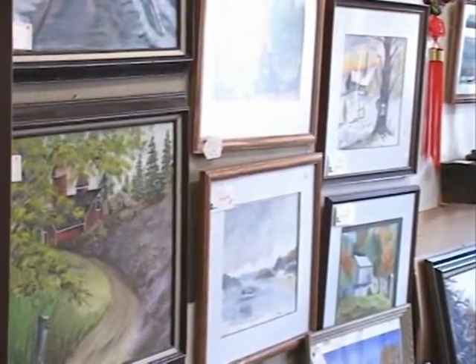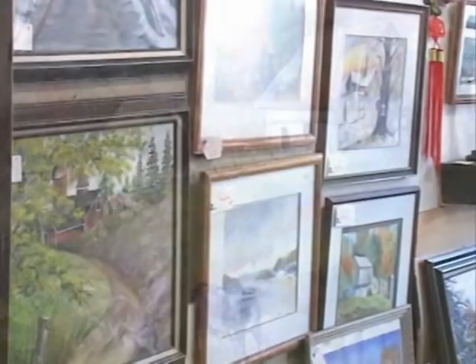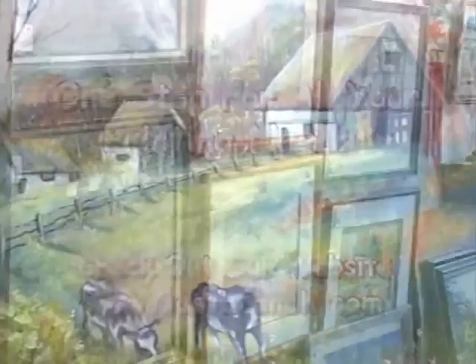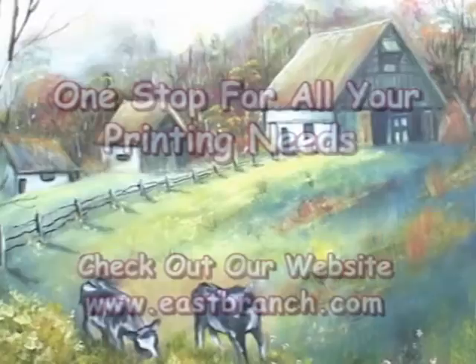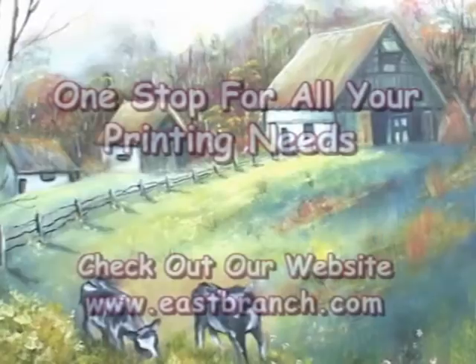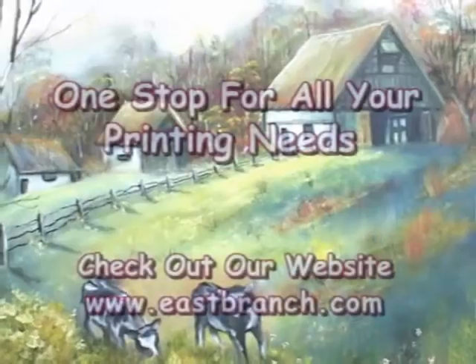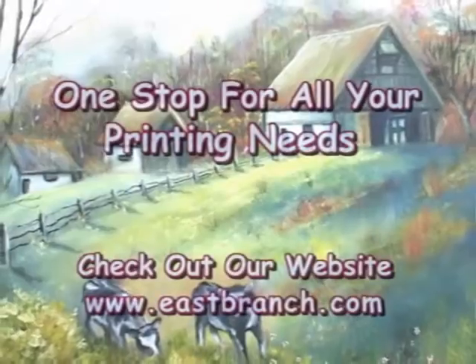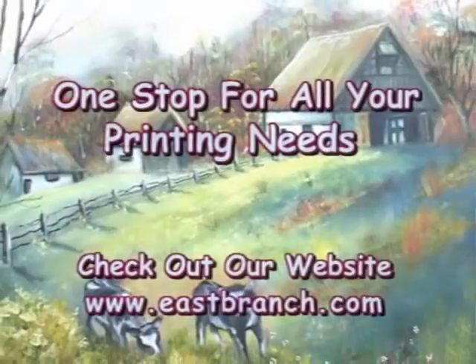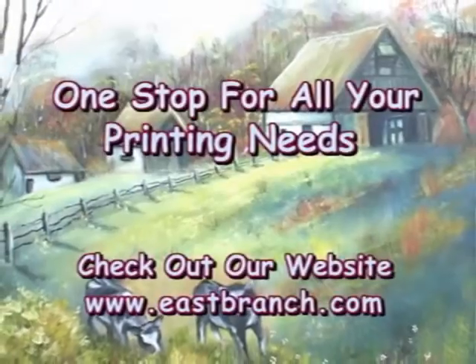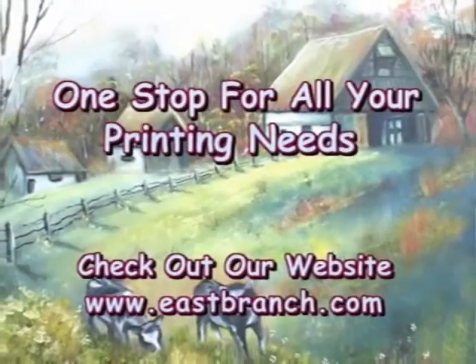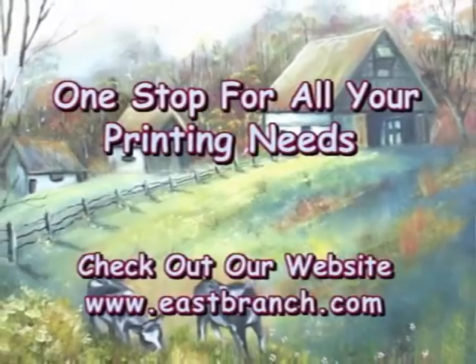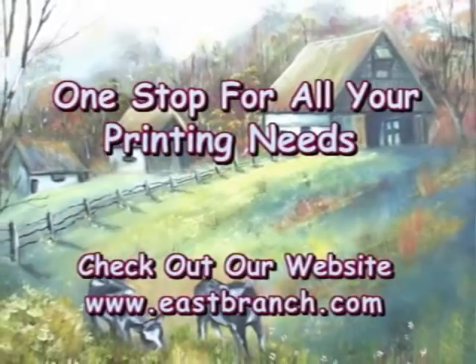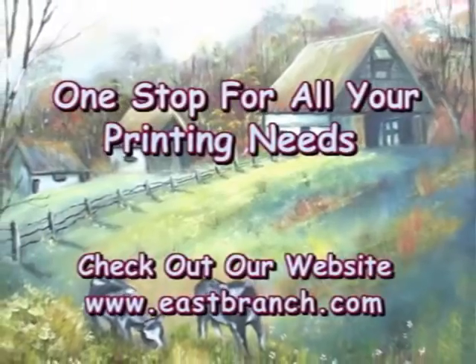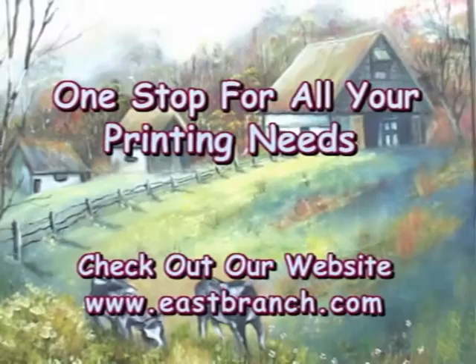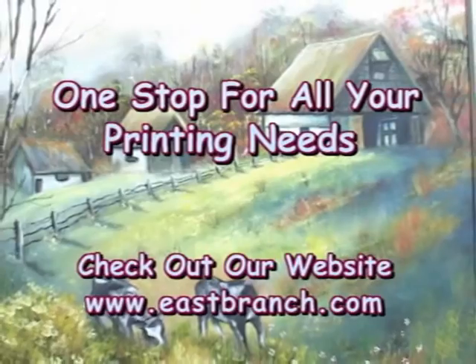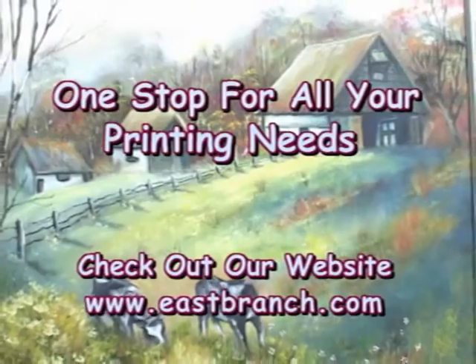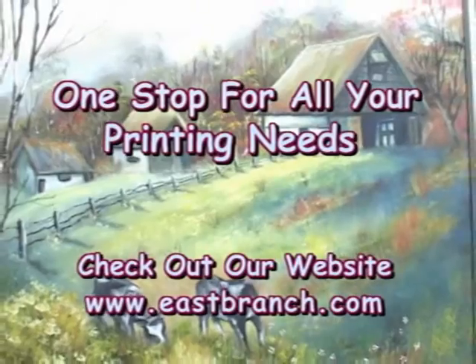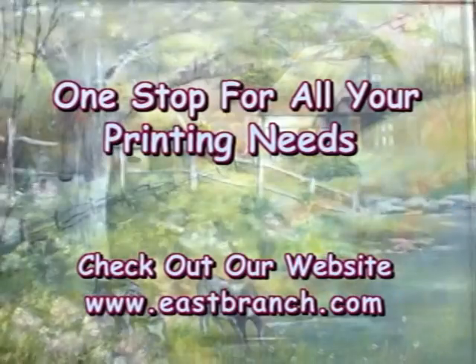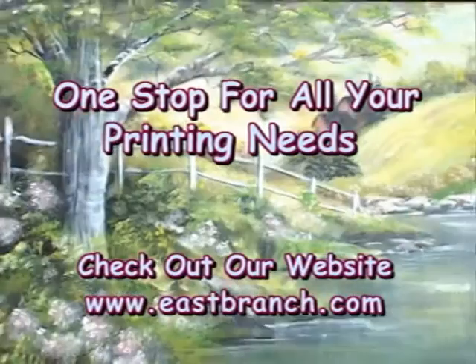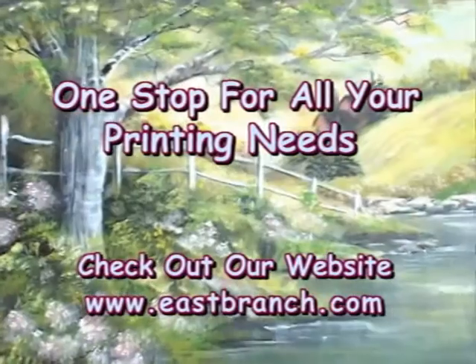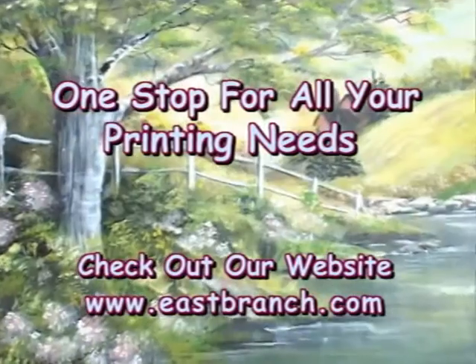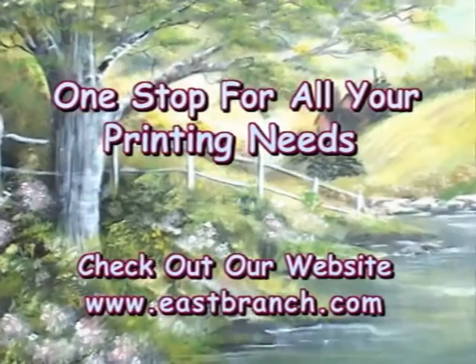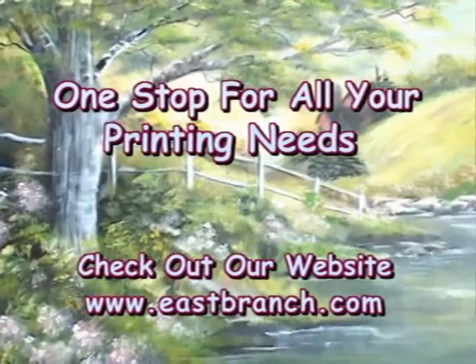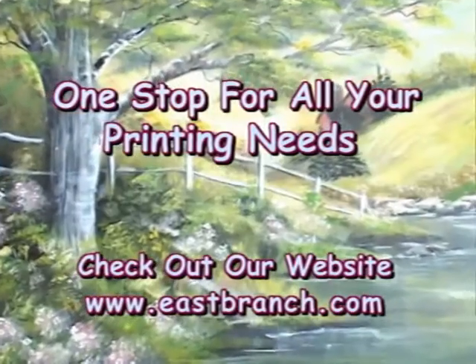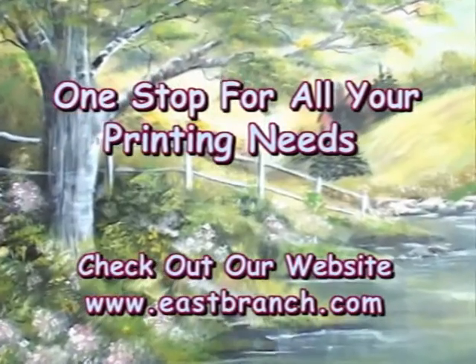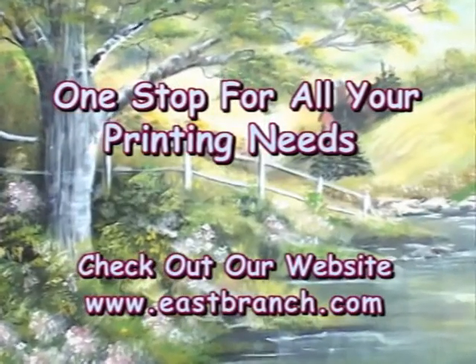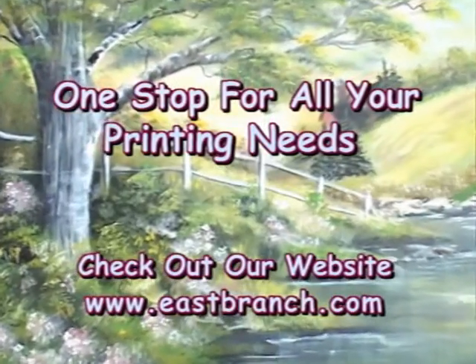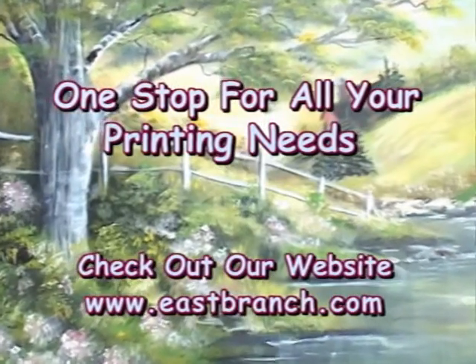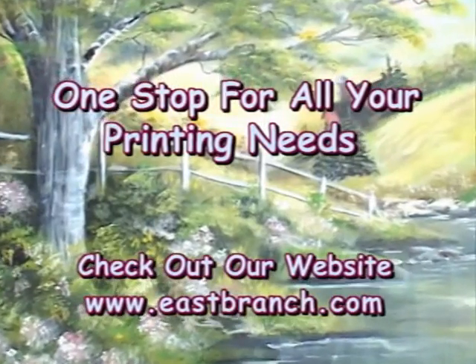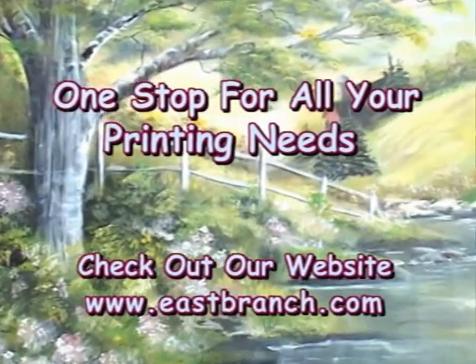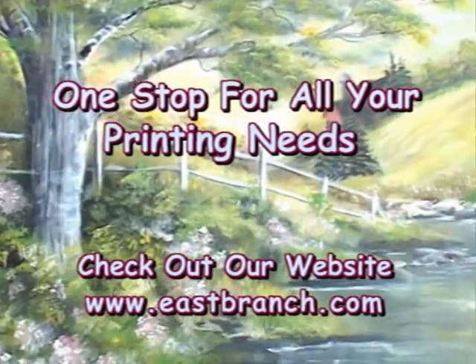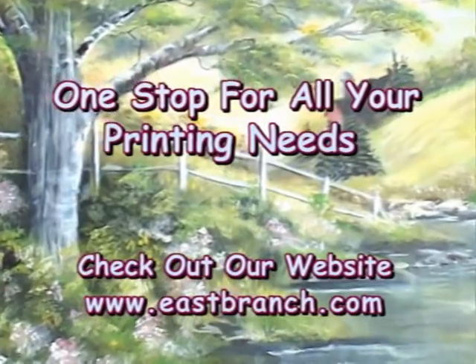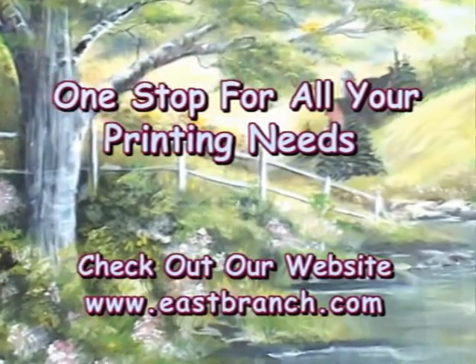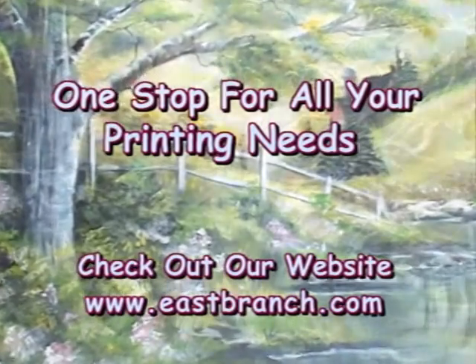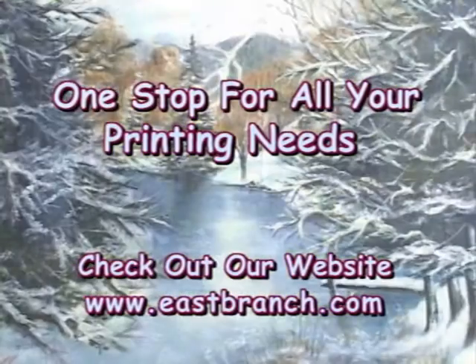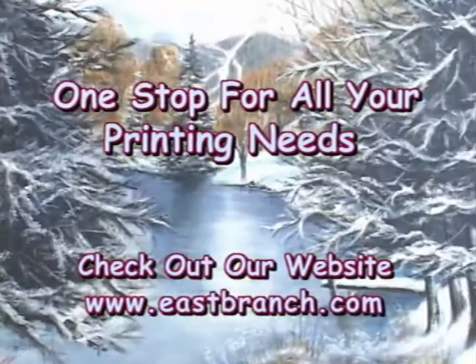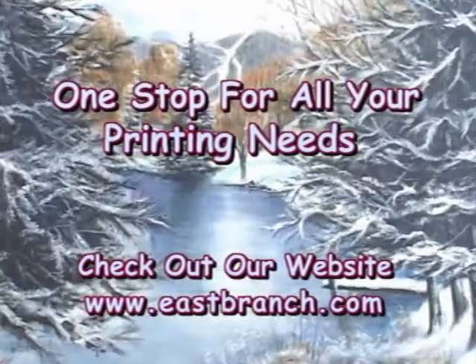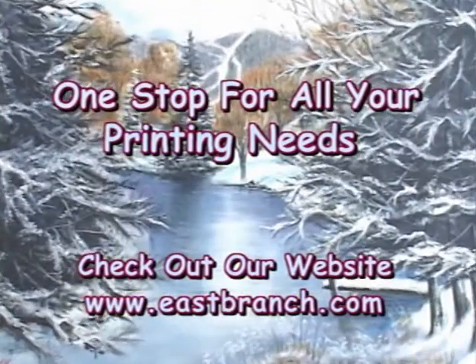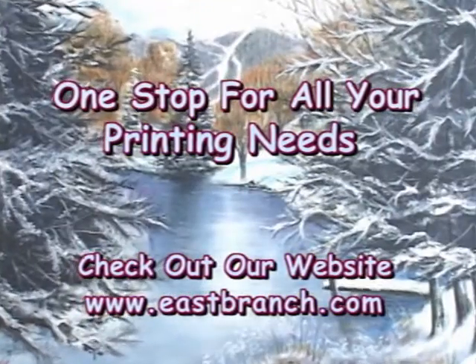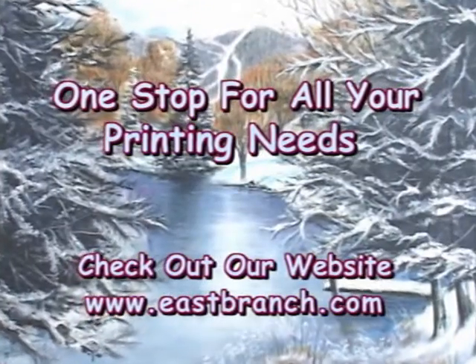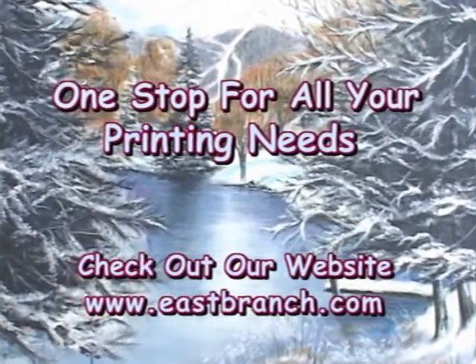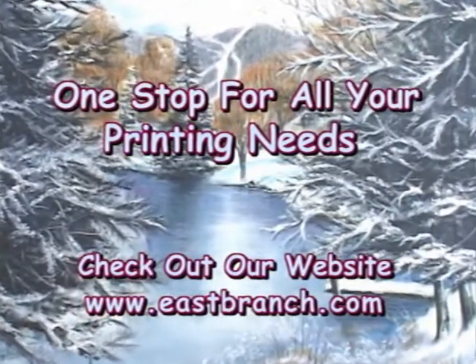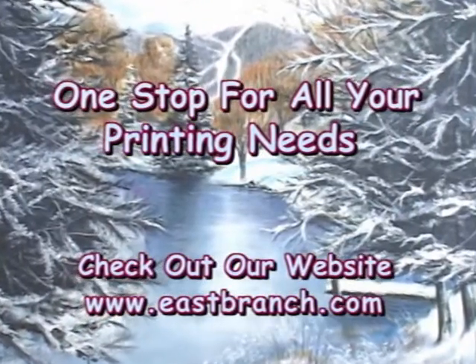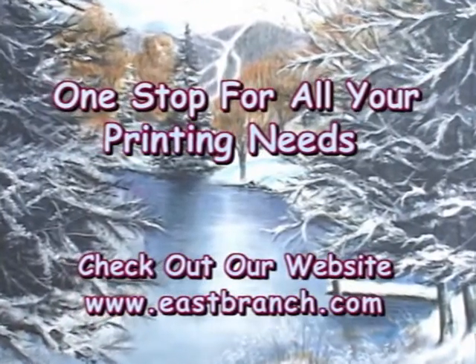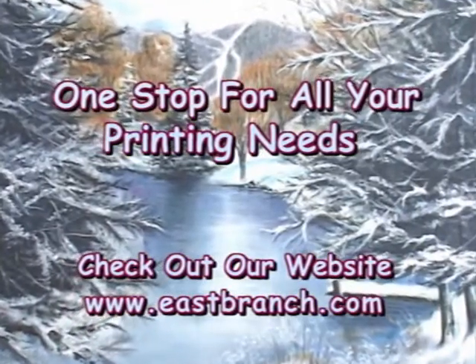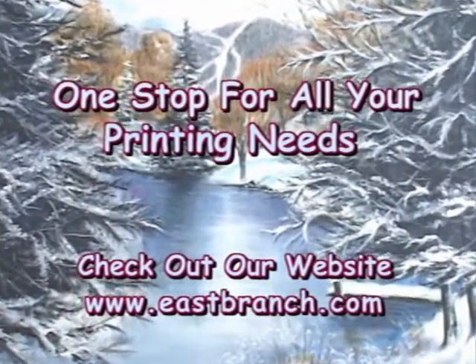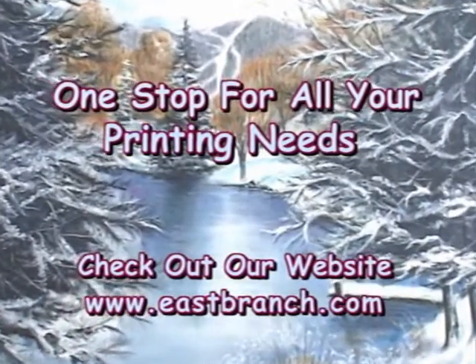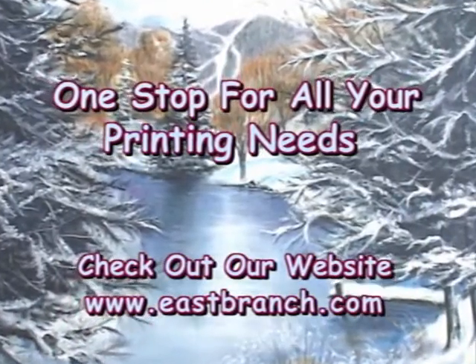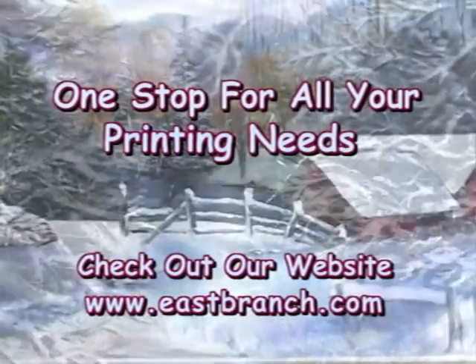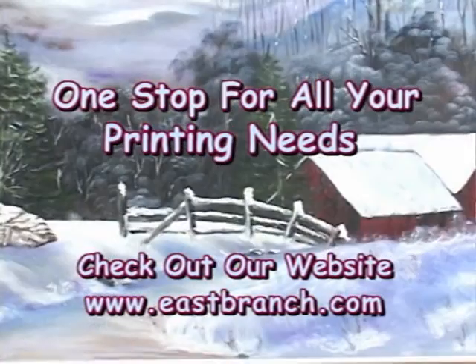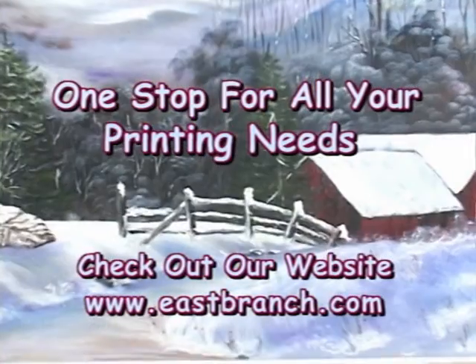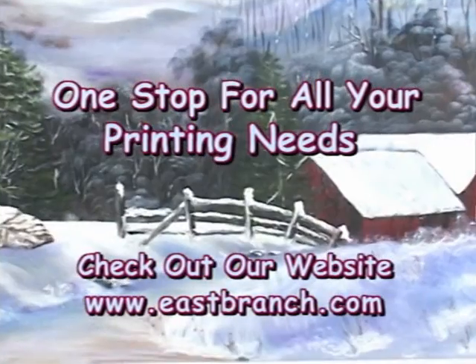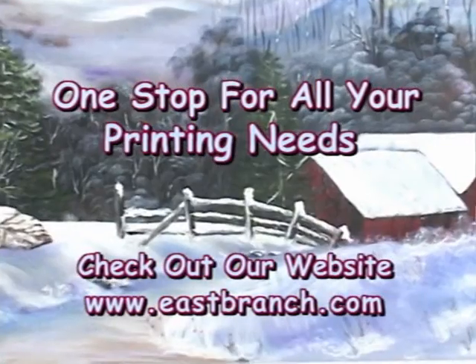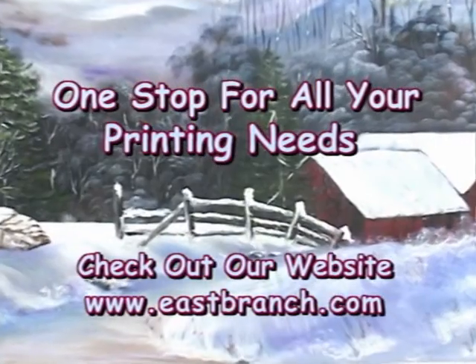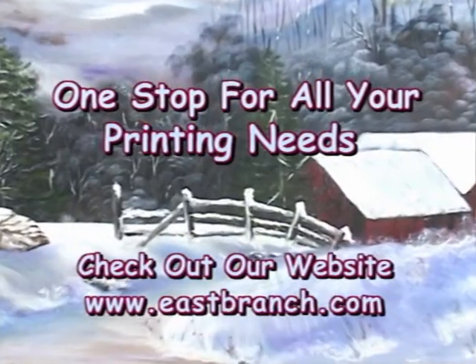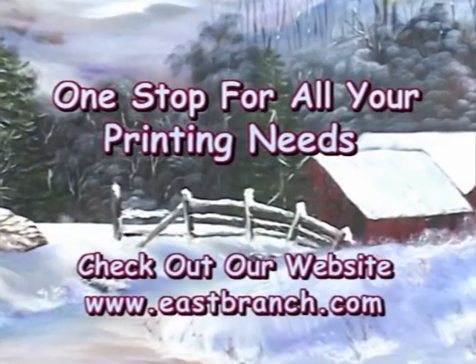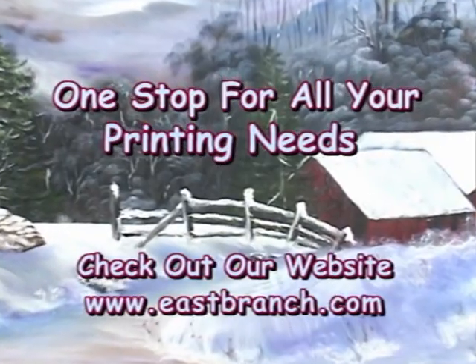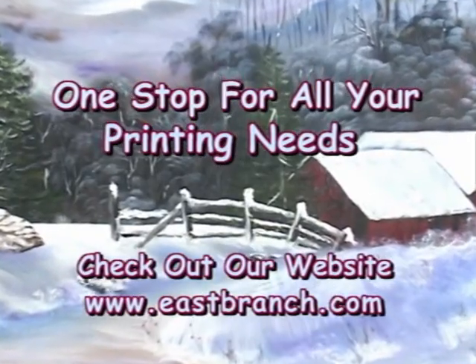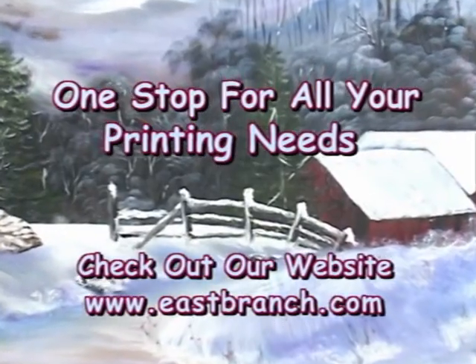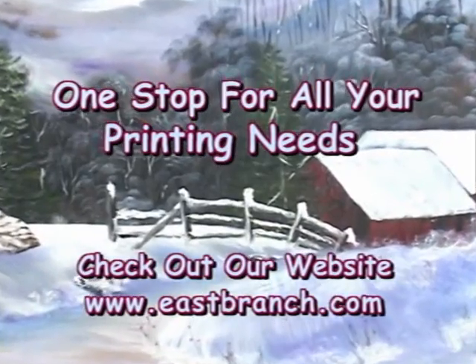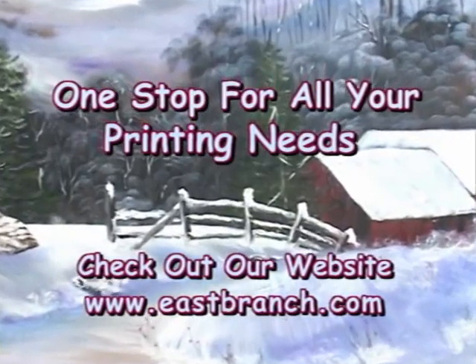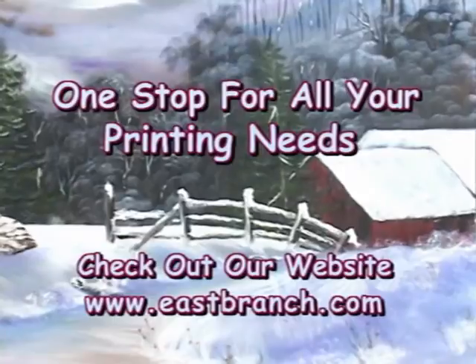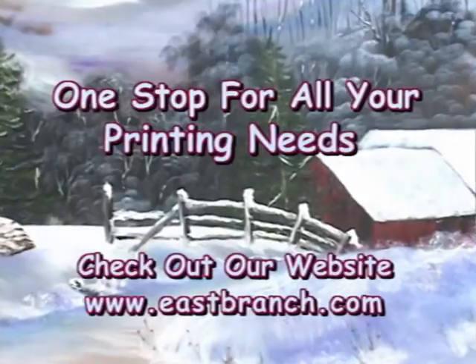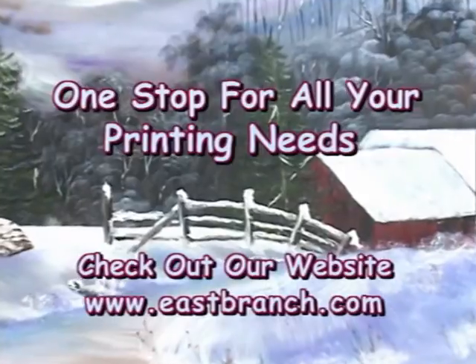Custom framing? No problem. Frame your masterpiece or photo of choice. Let us print your favorite on museum-quality paper or canvas.